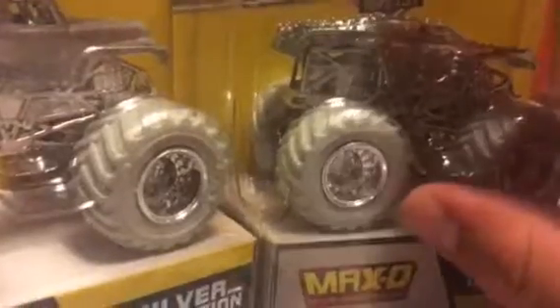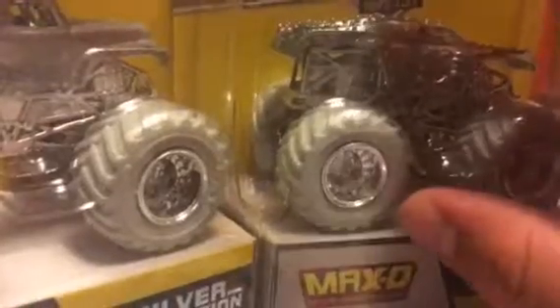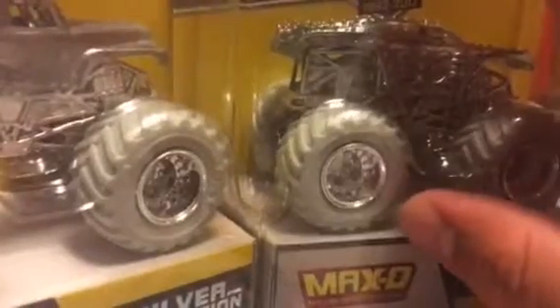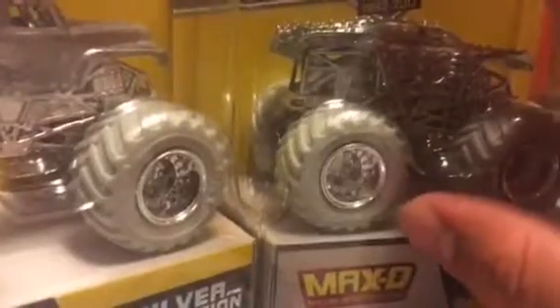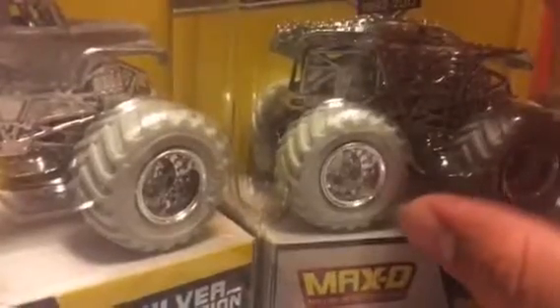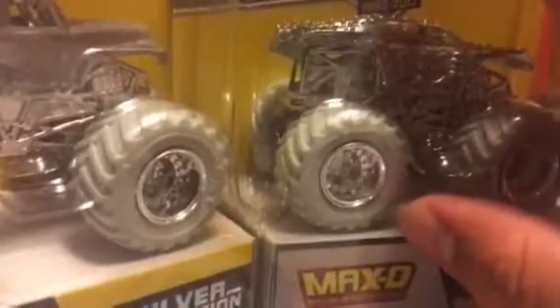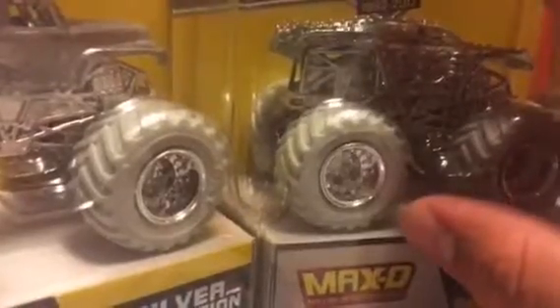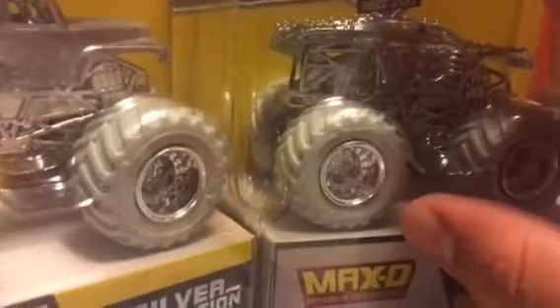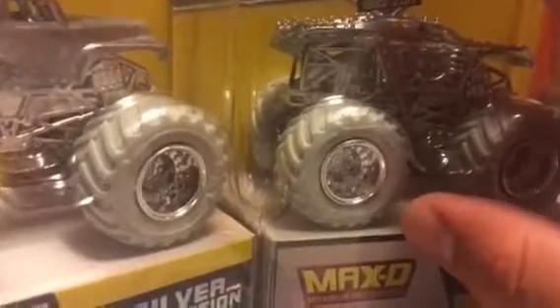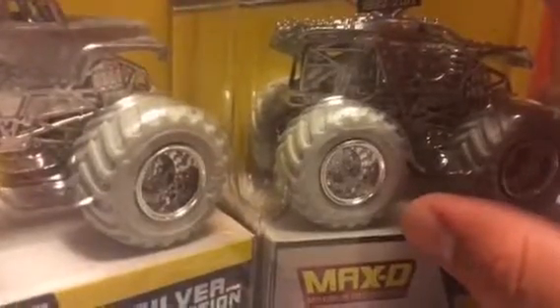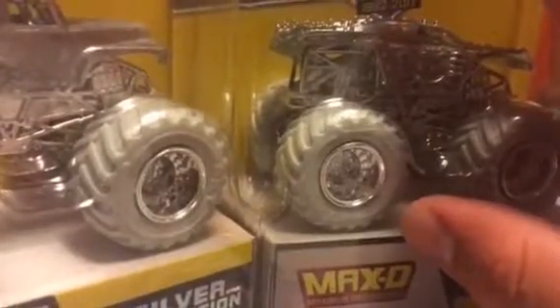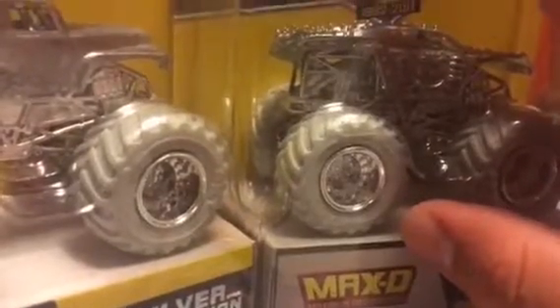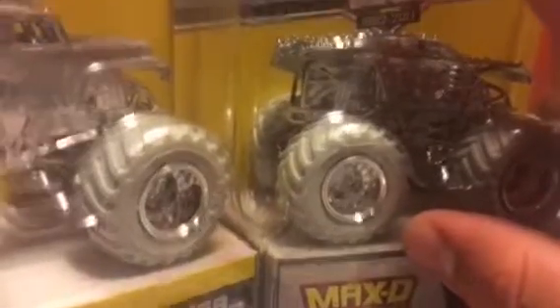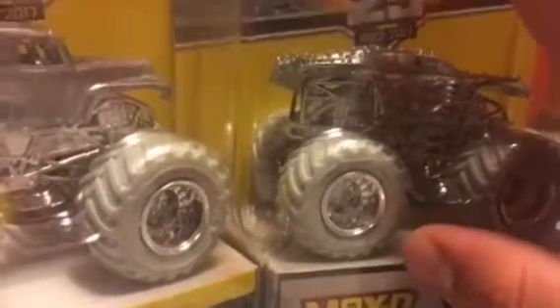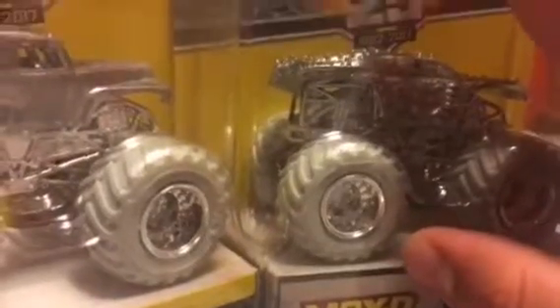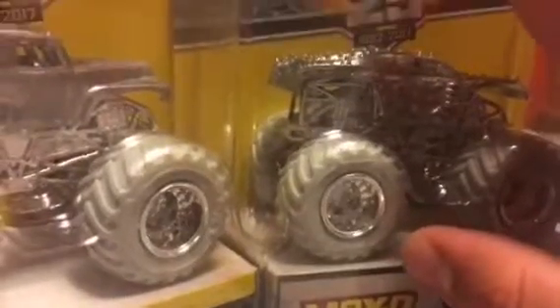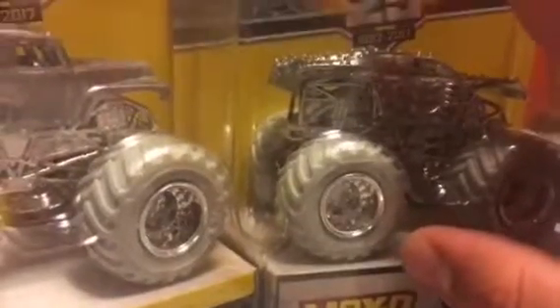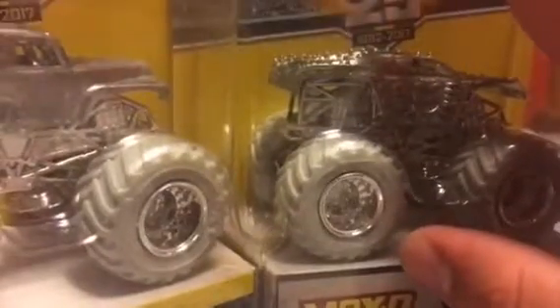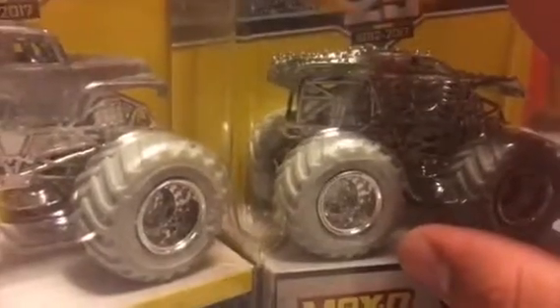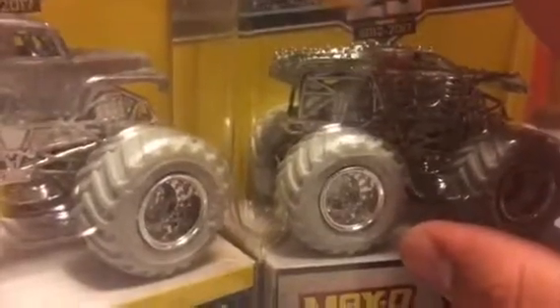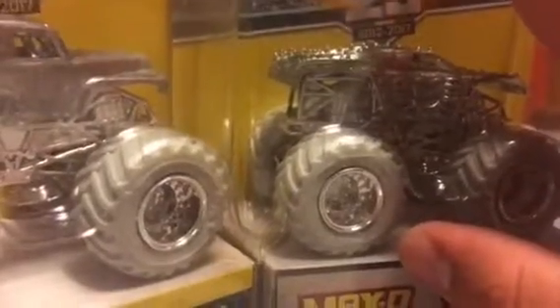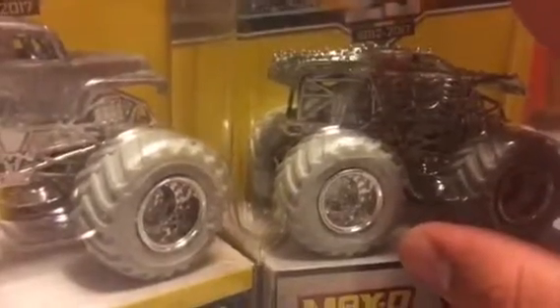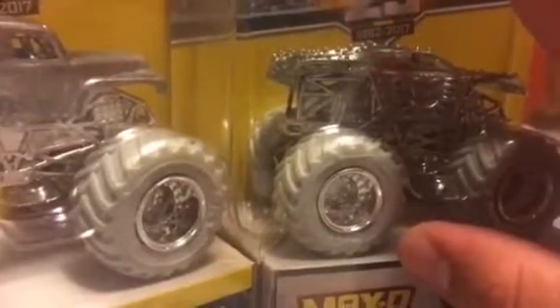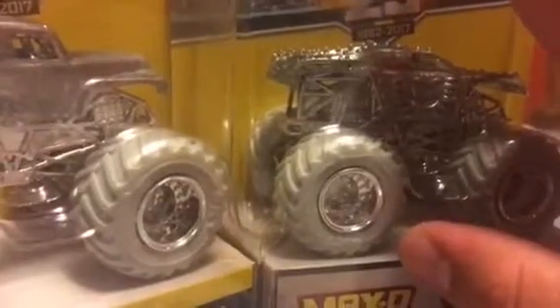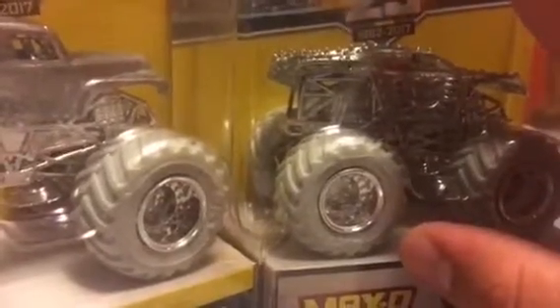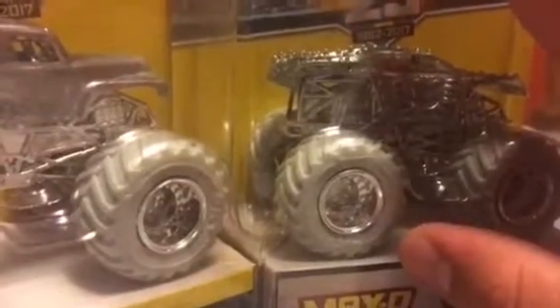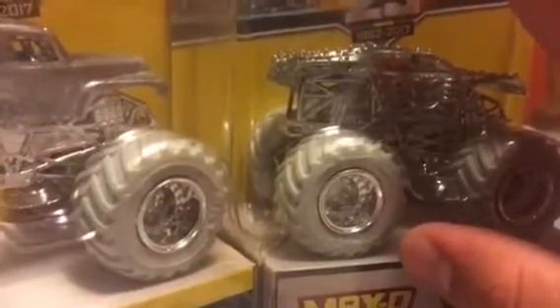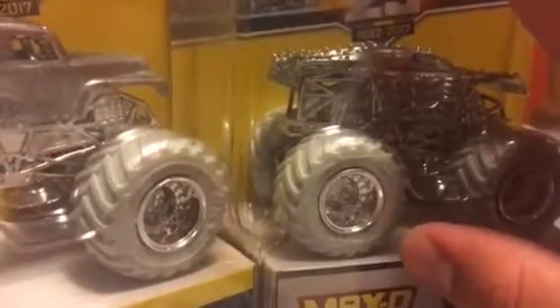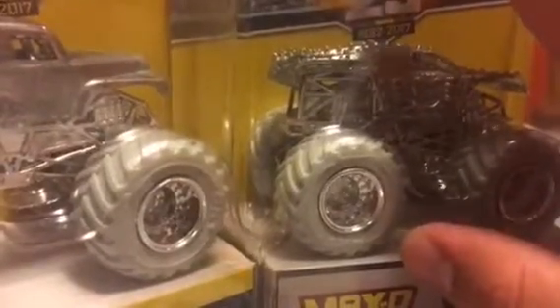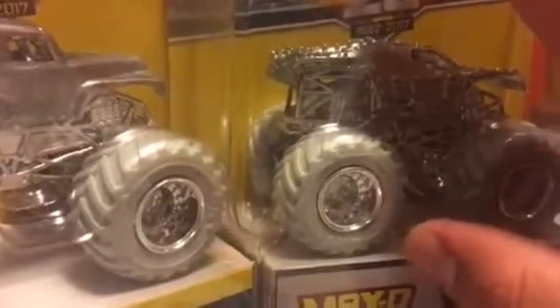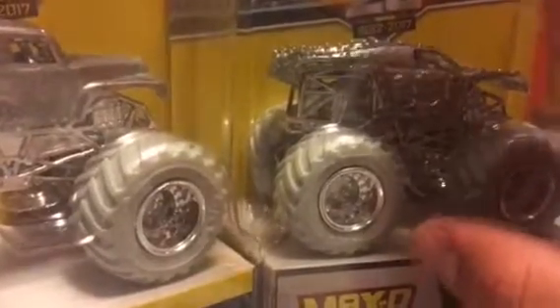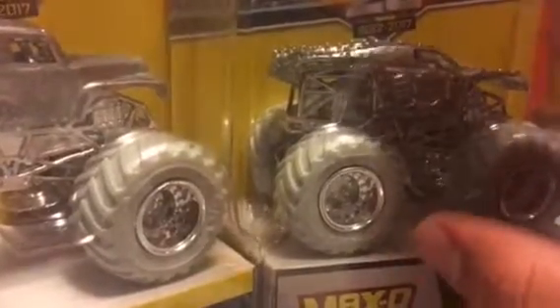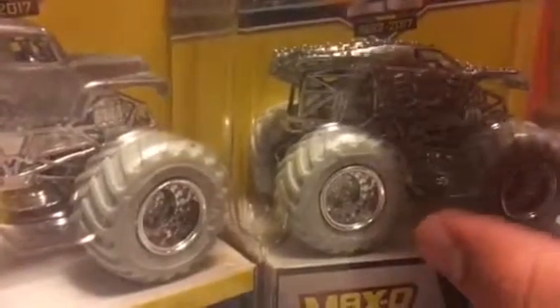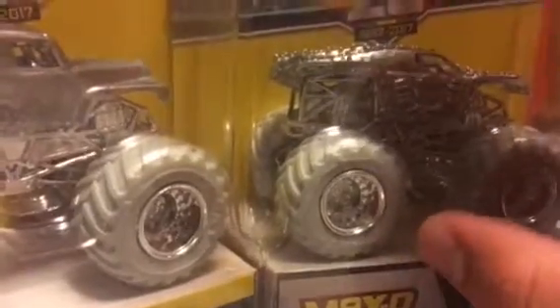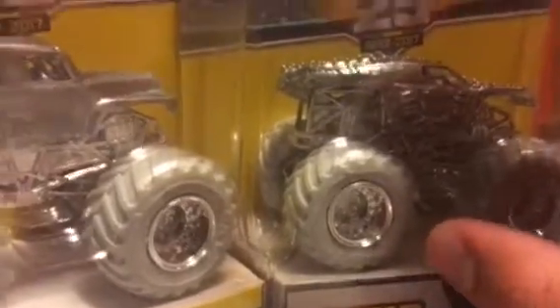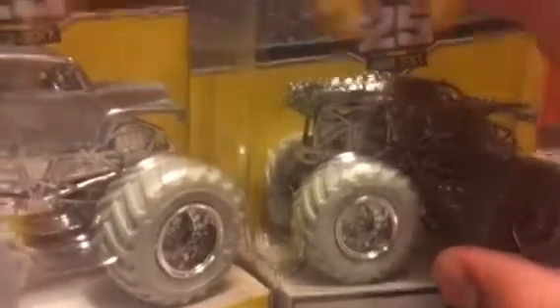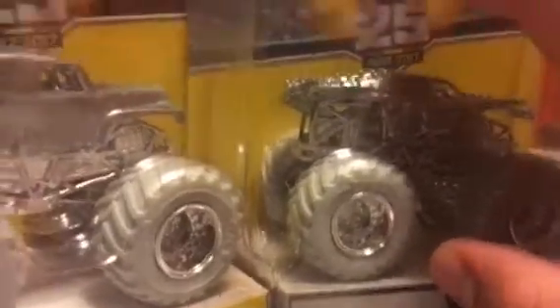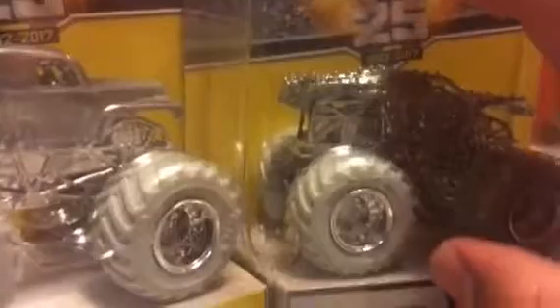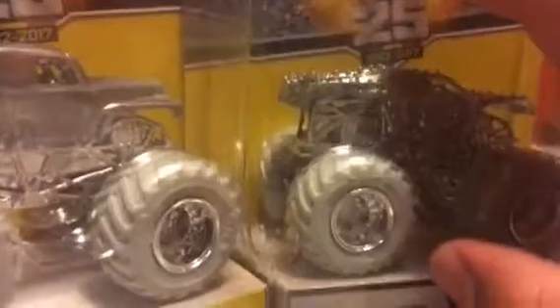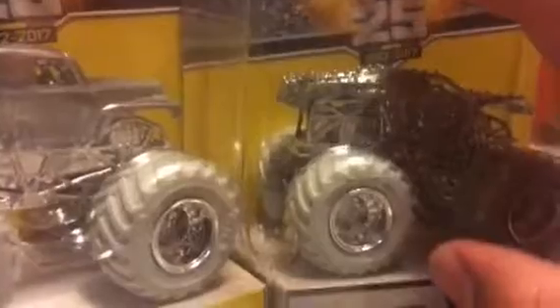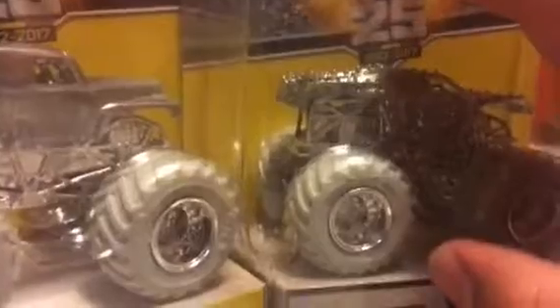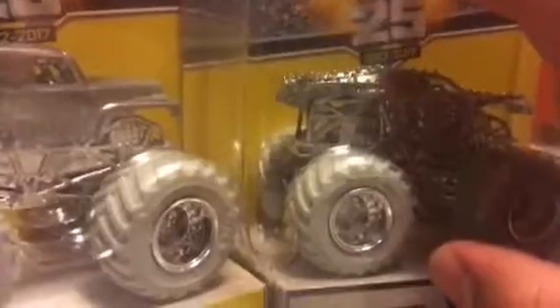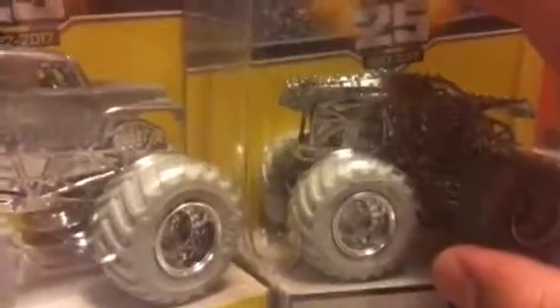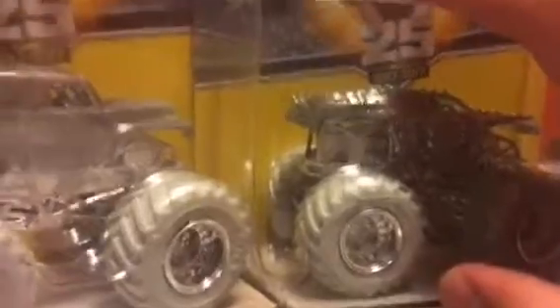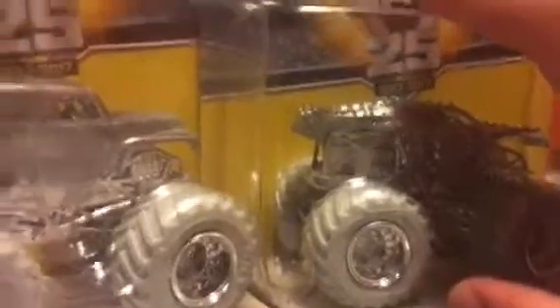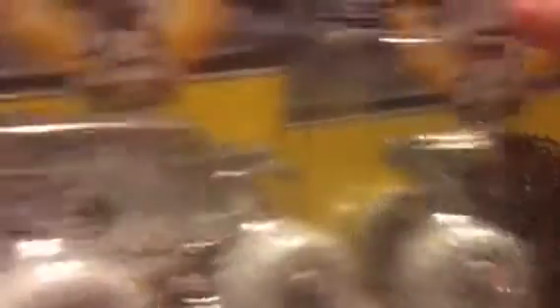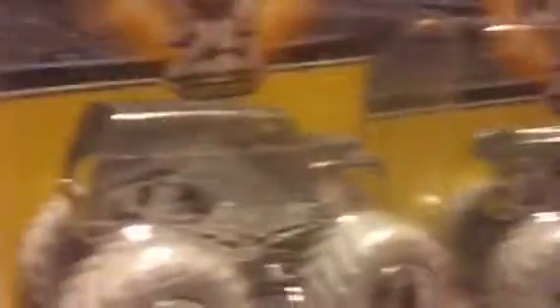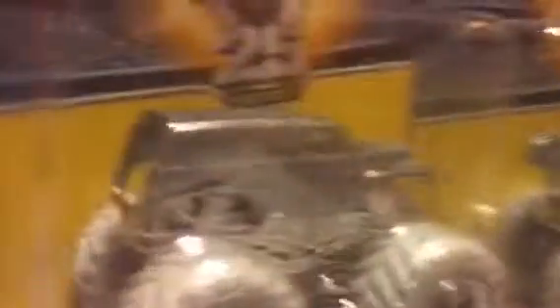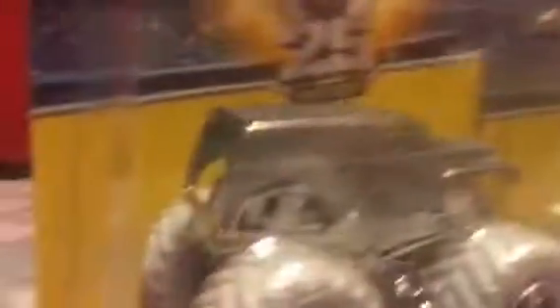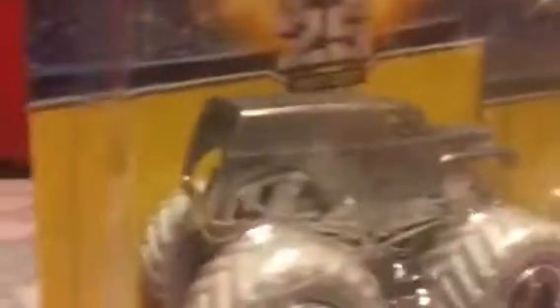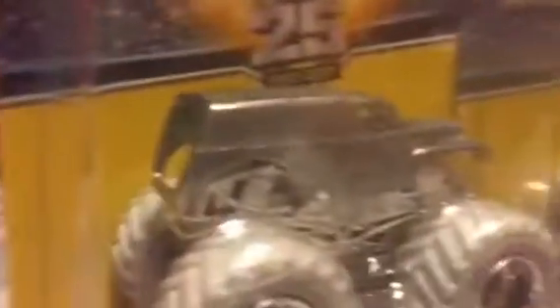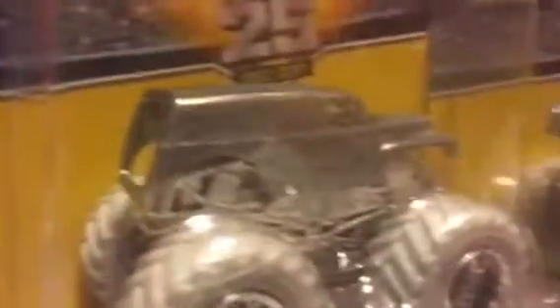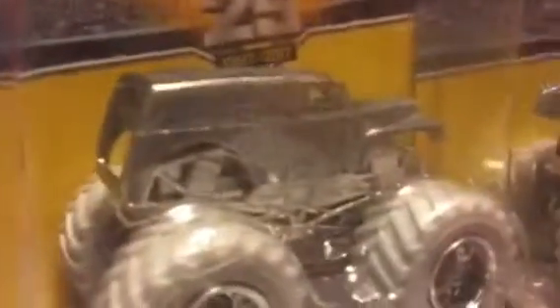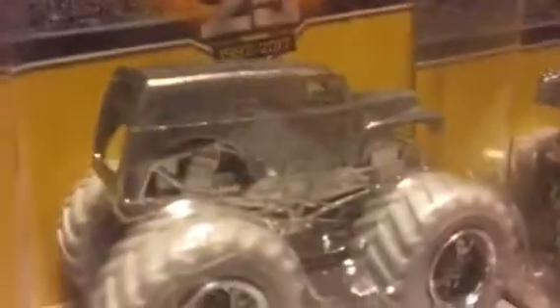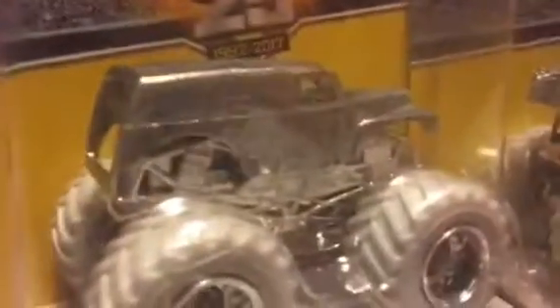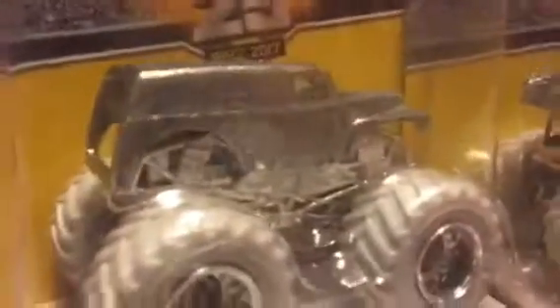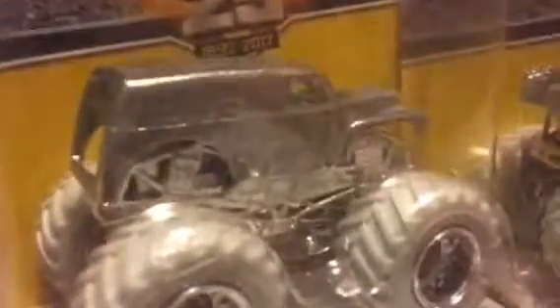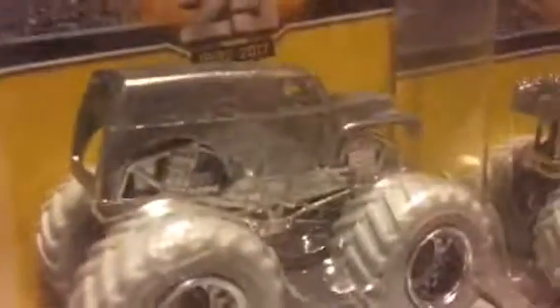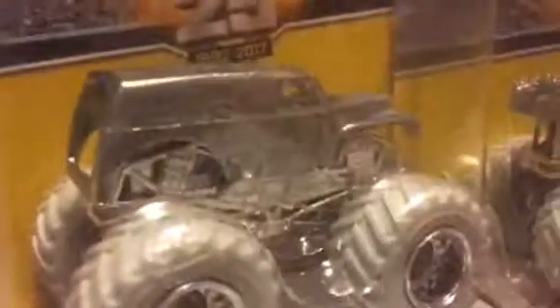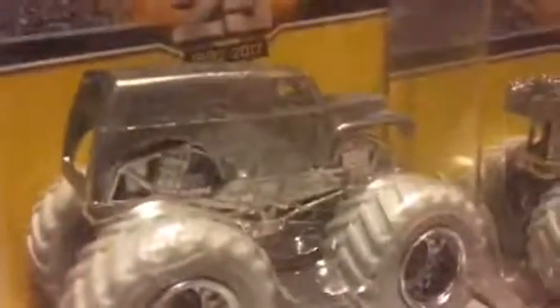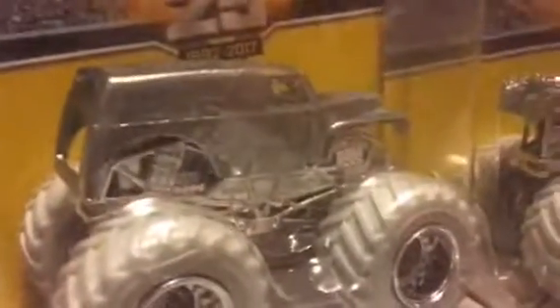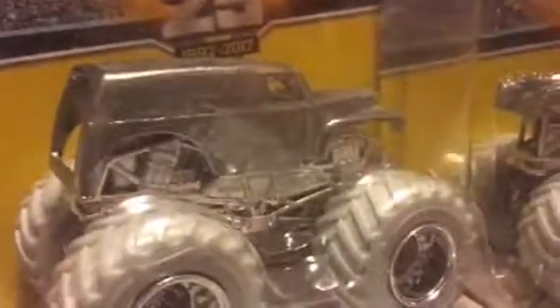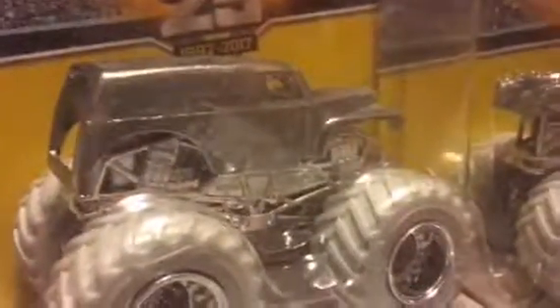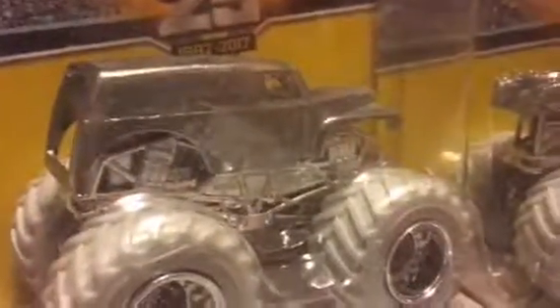And you can get these at Walmart. It's been 25 years of Monster Jam, so these trucks are nice.